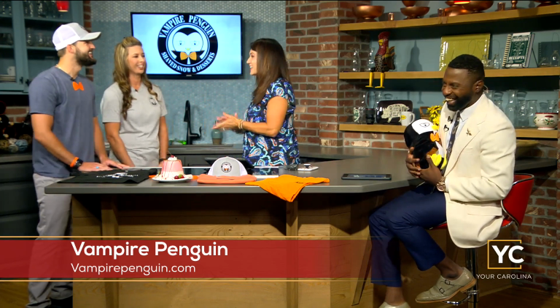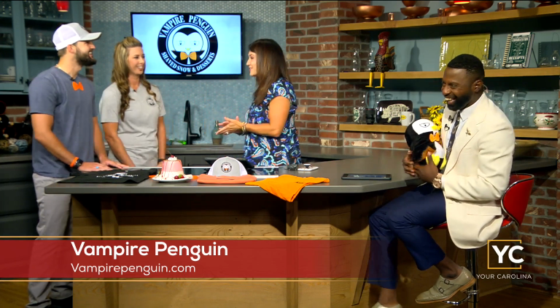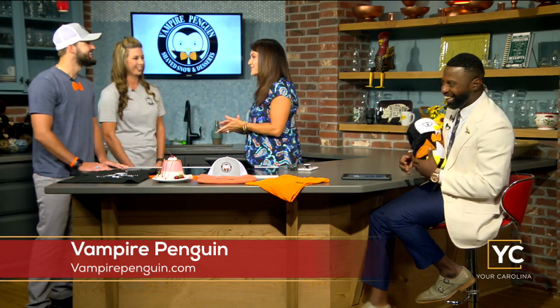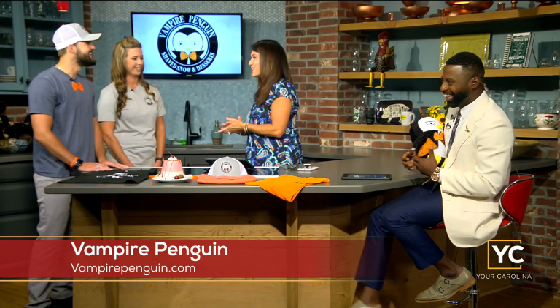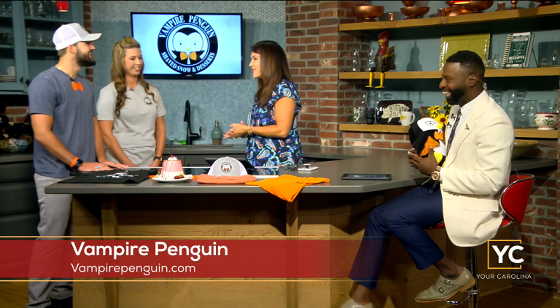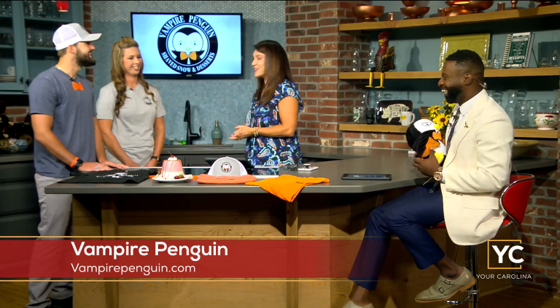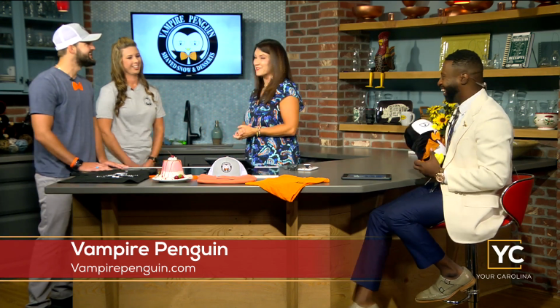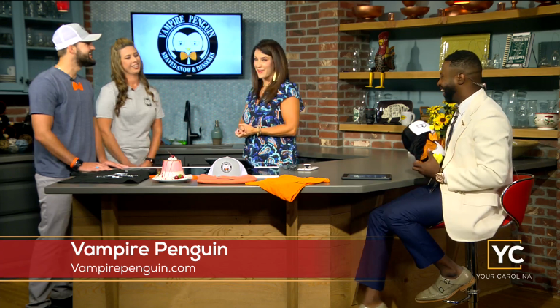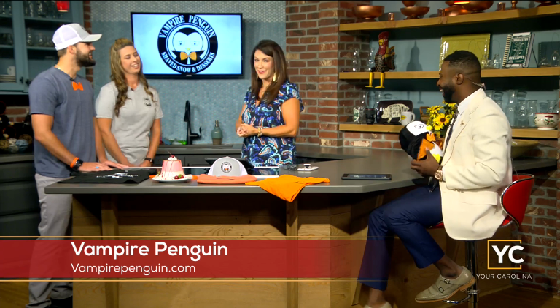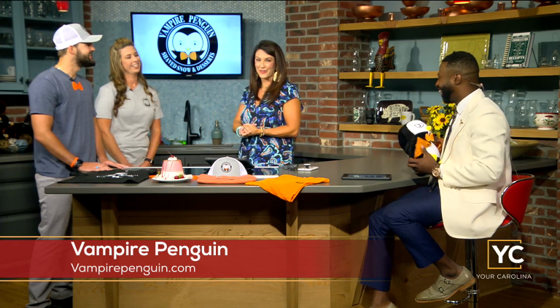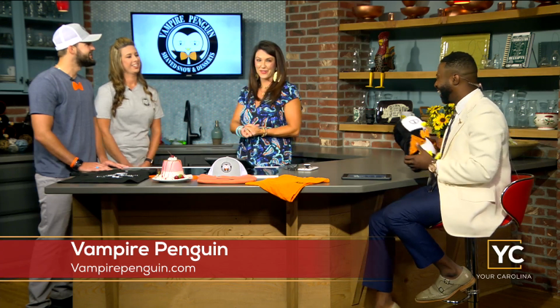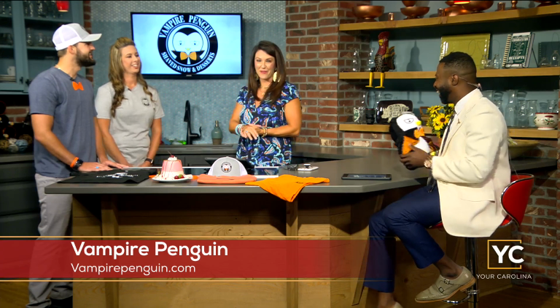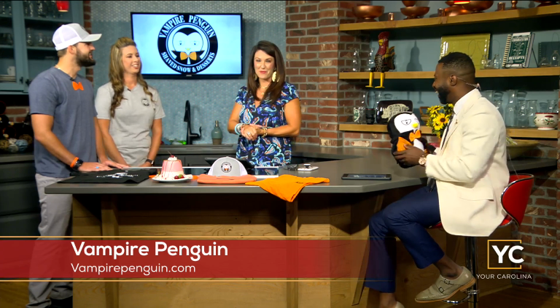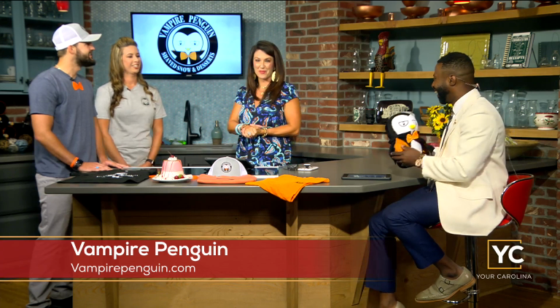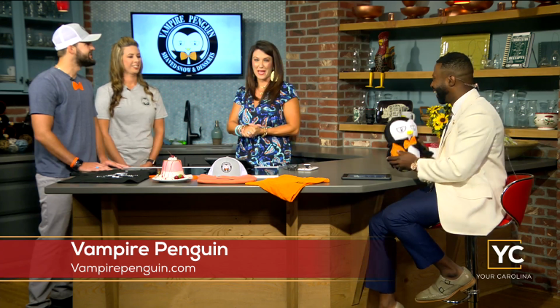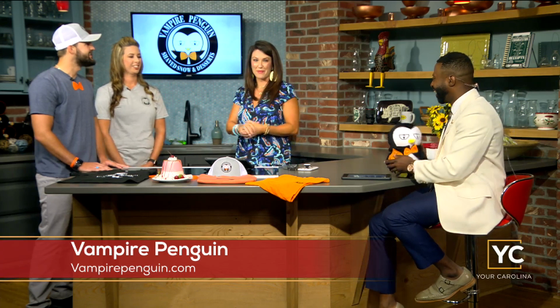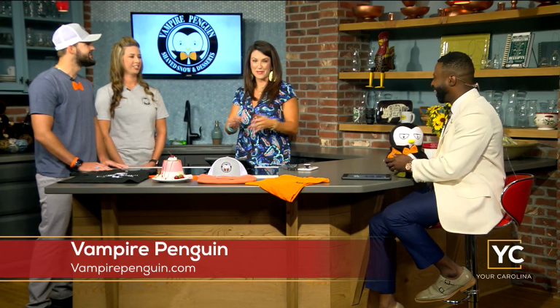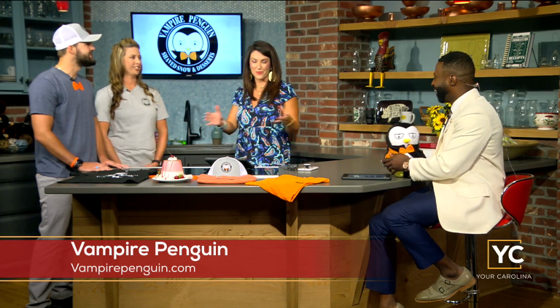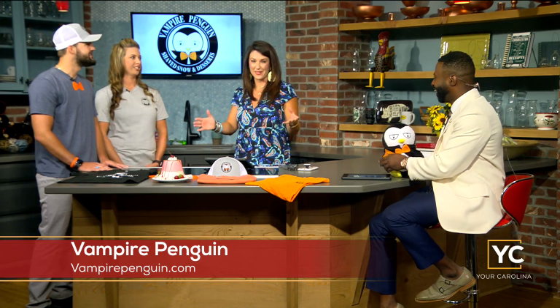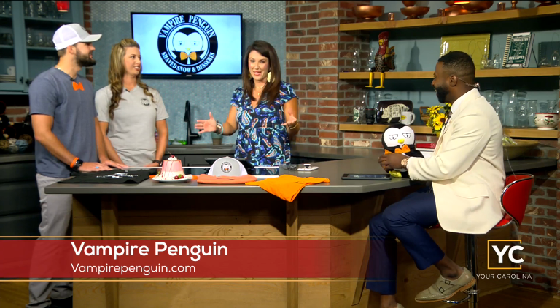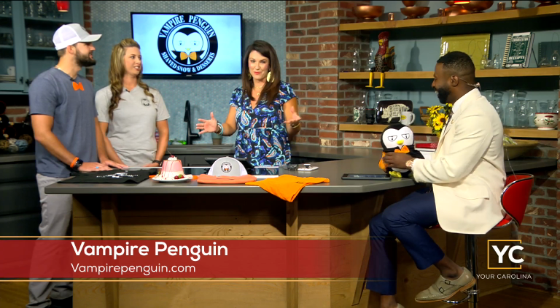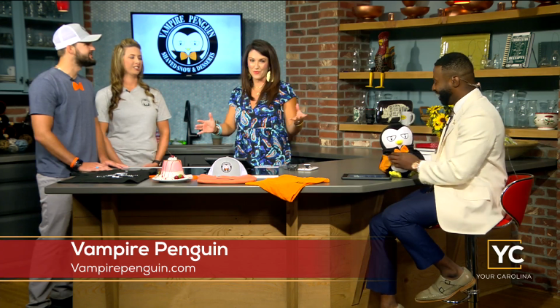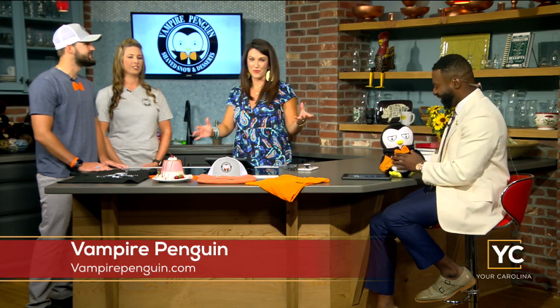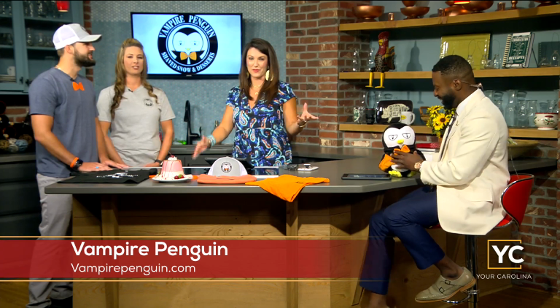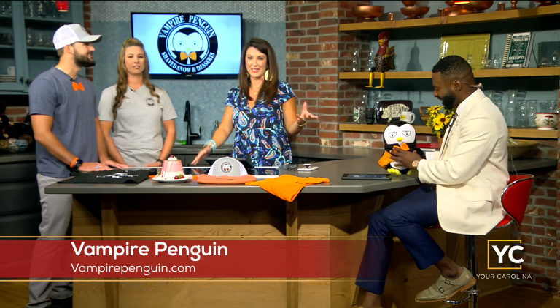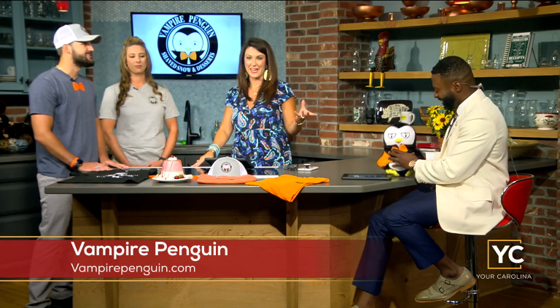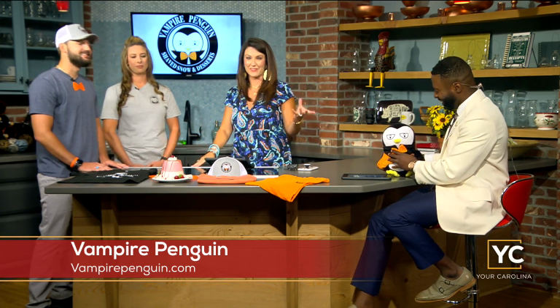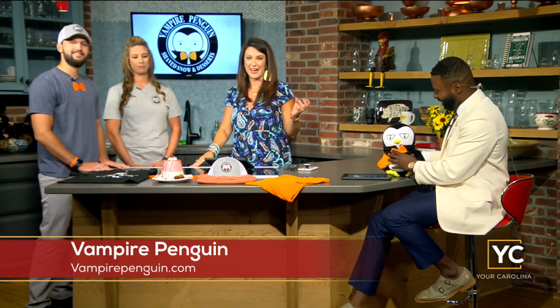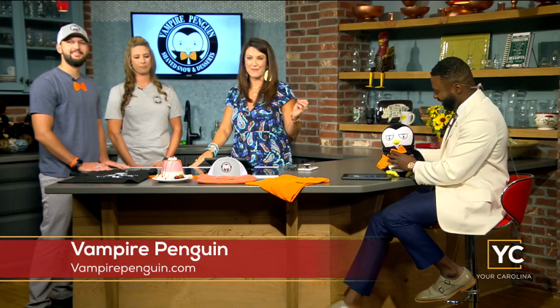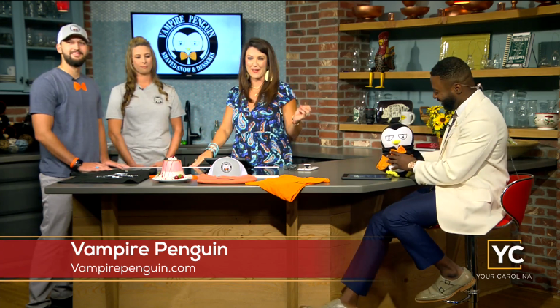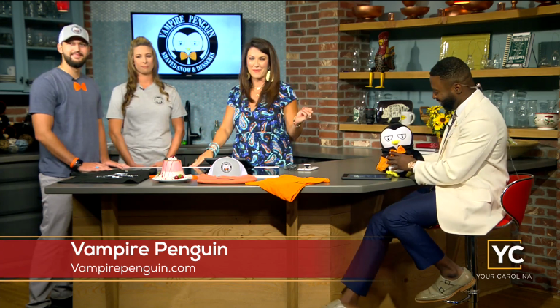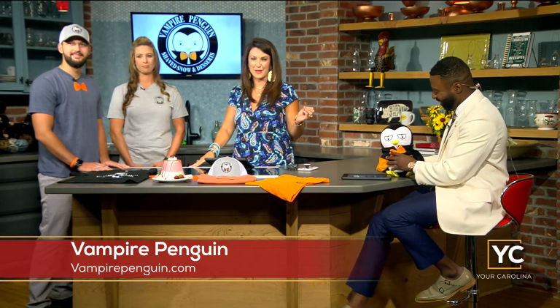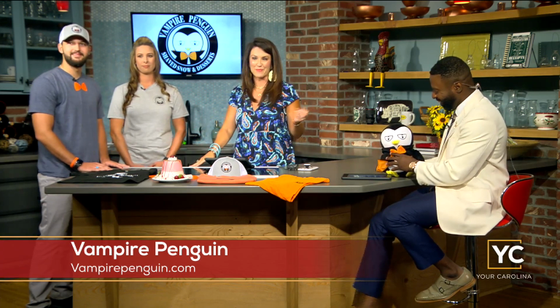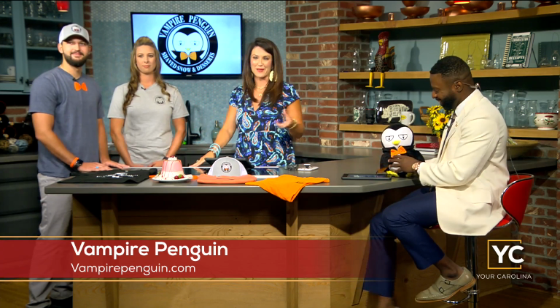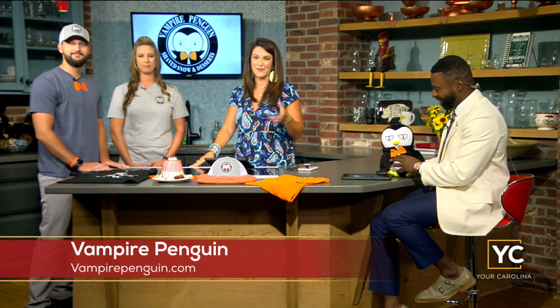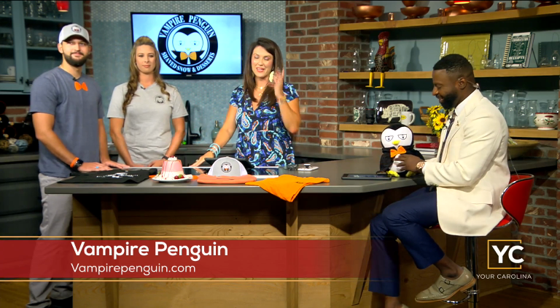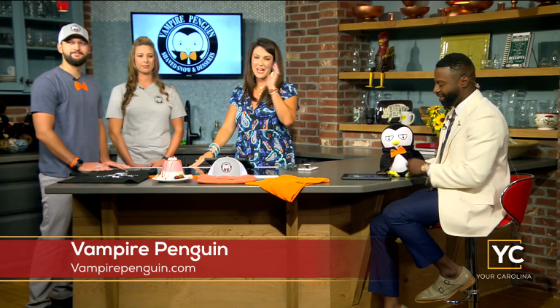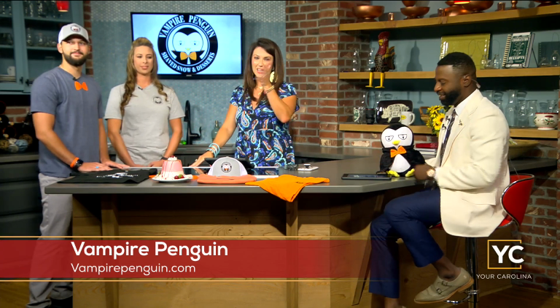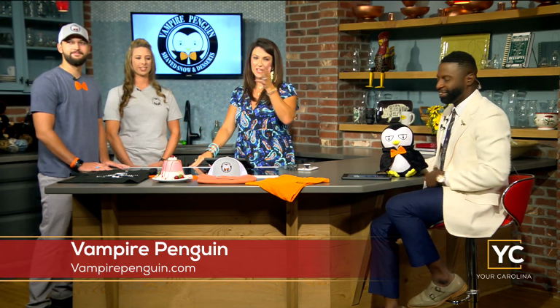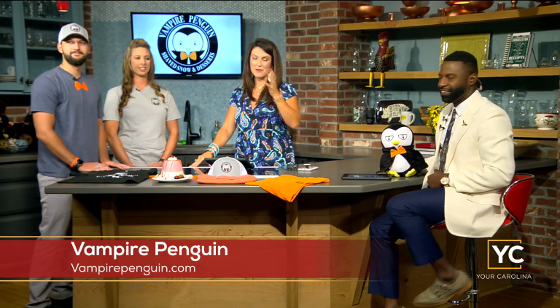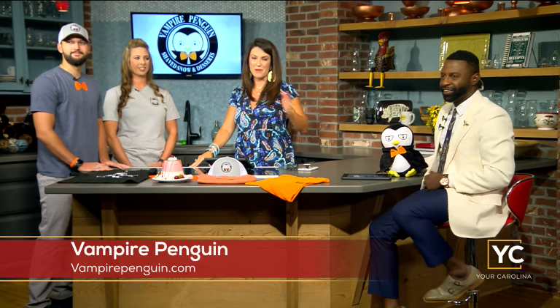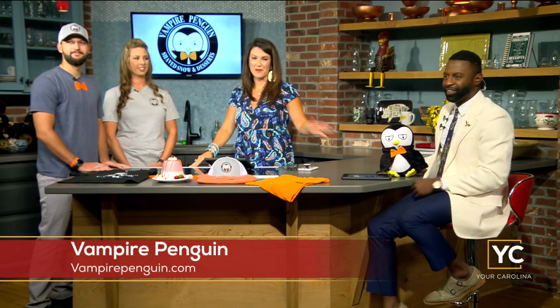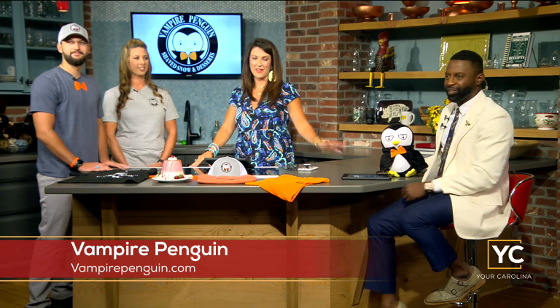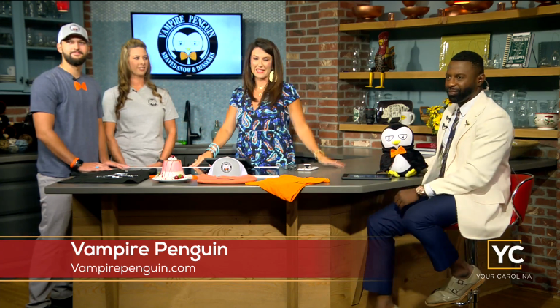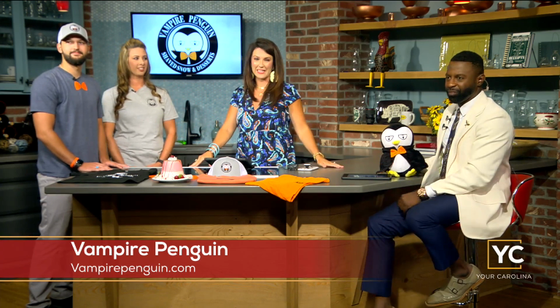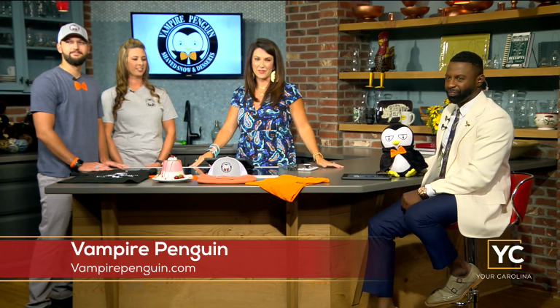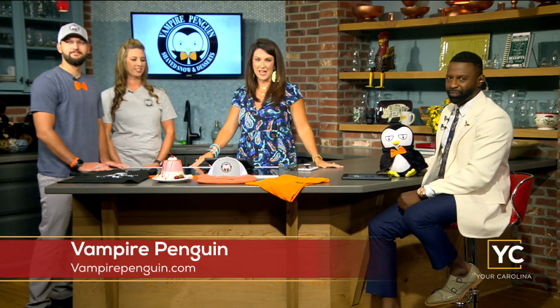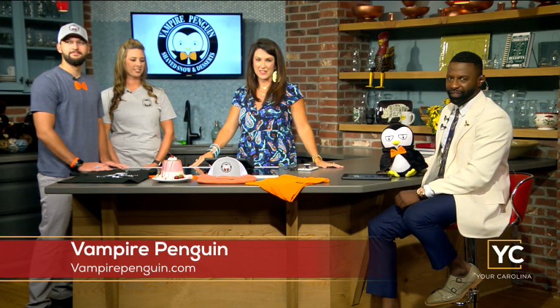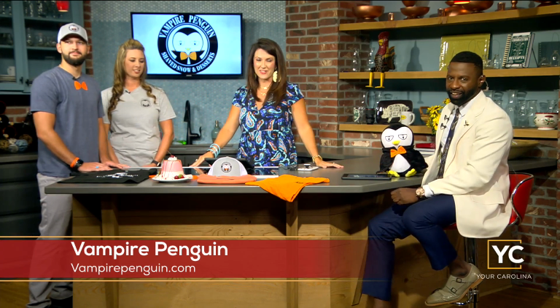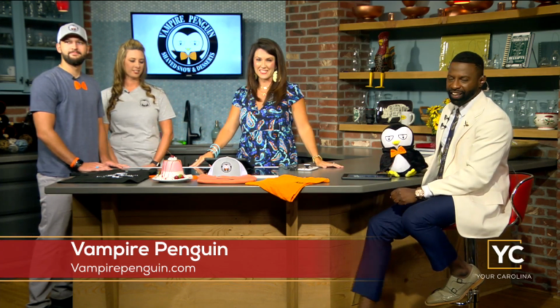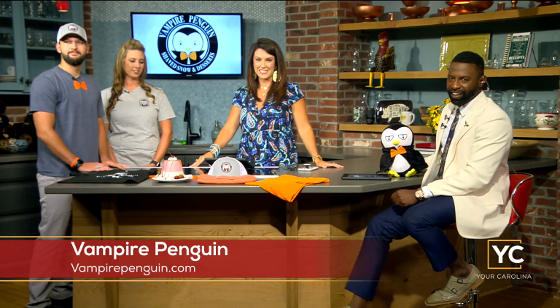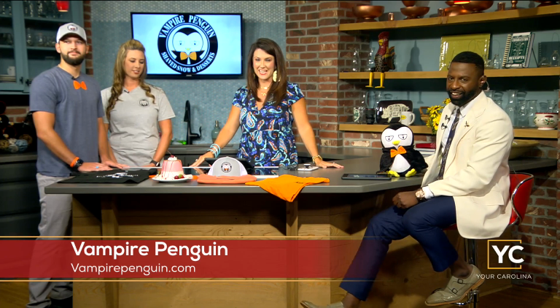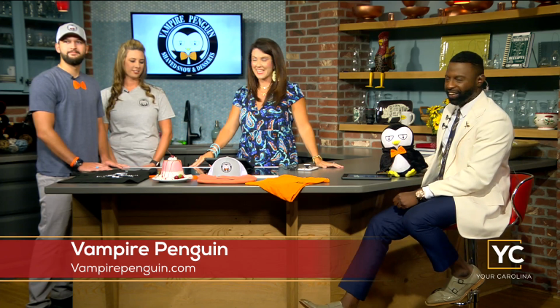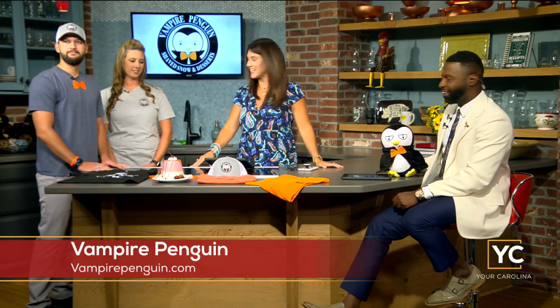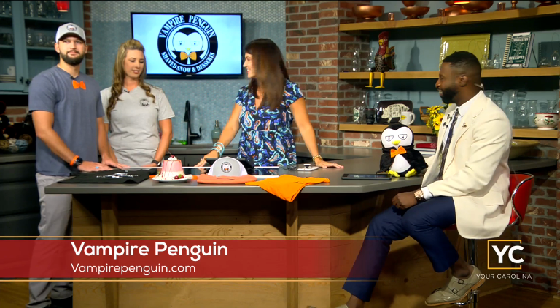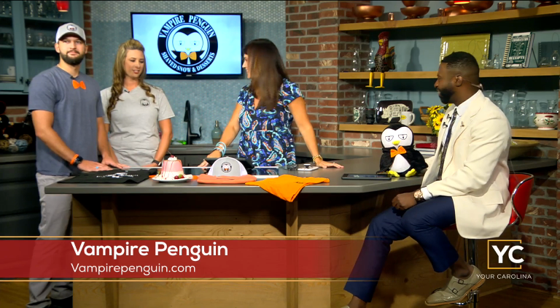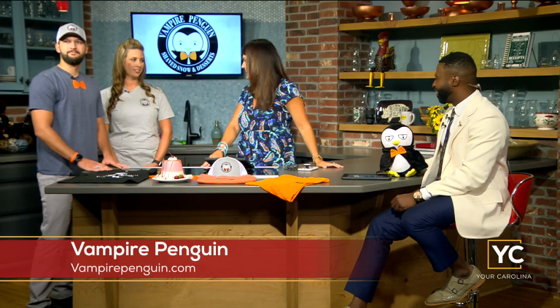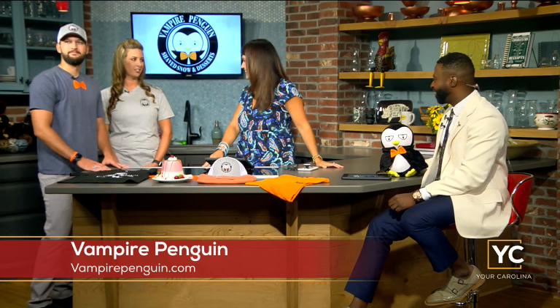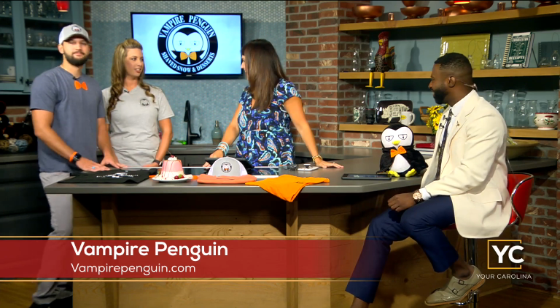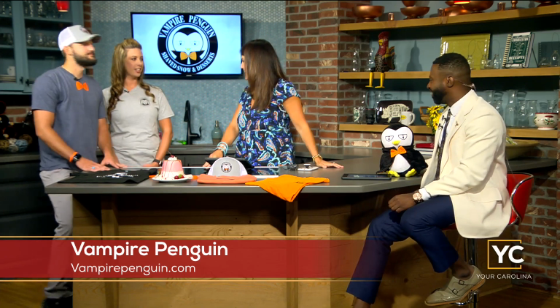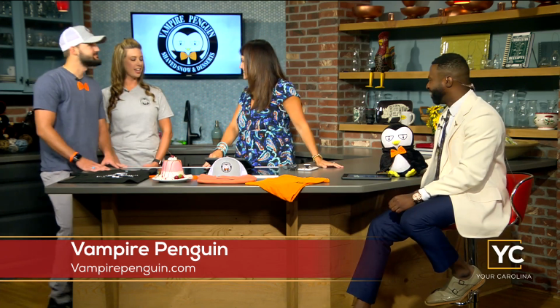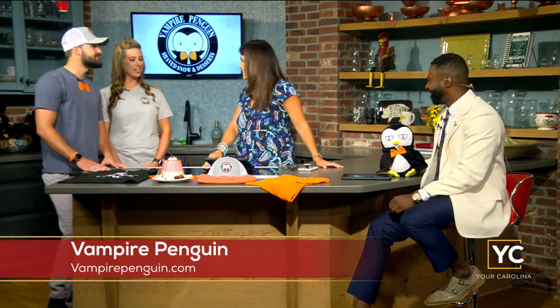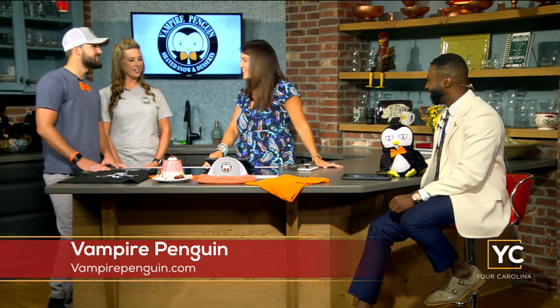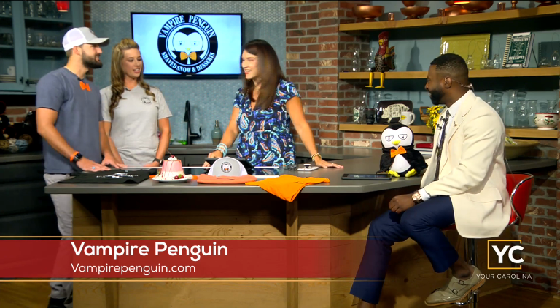Thank you so much. Very cool. Y'all remember the name — that's one name you won't forget. Vampire Penguin. Look them up online to get those addresses again. Thank you guys.